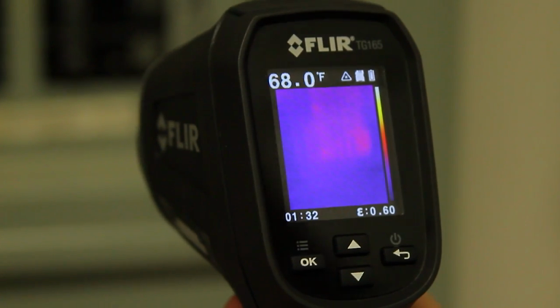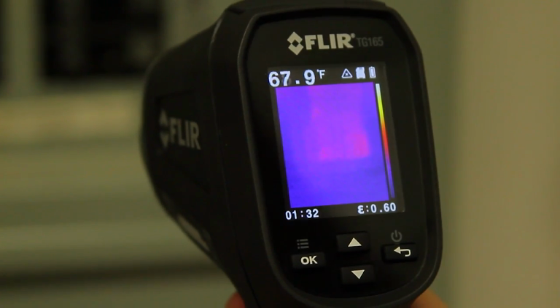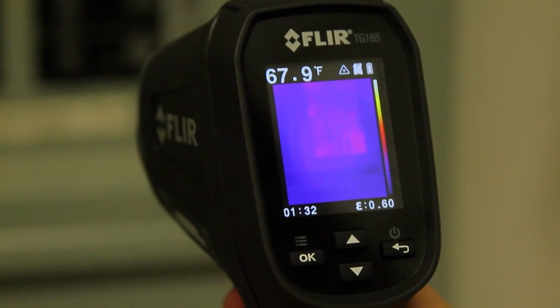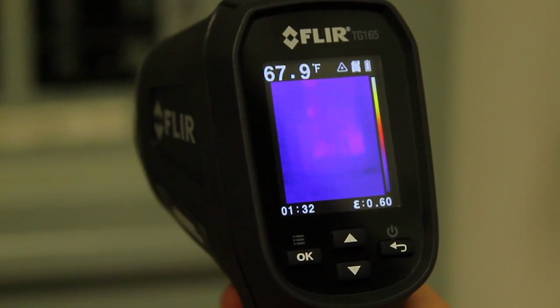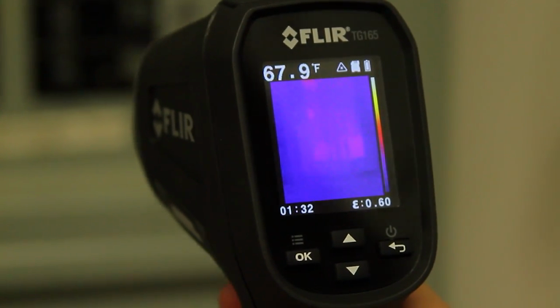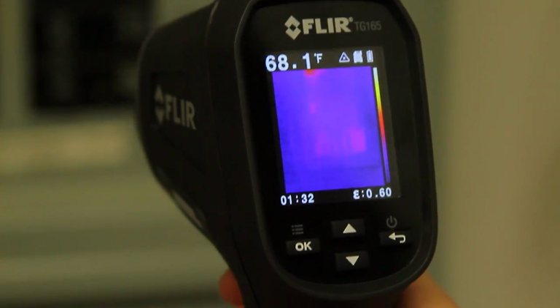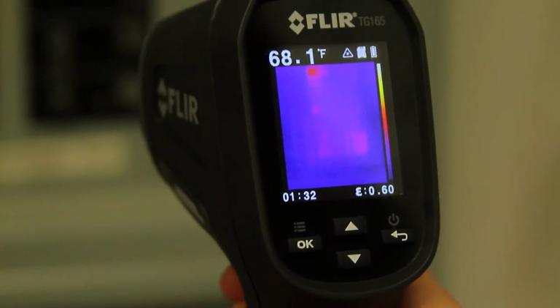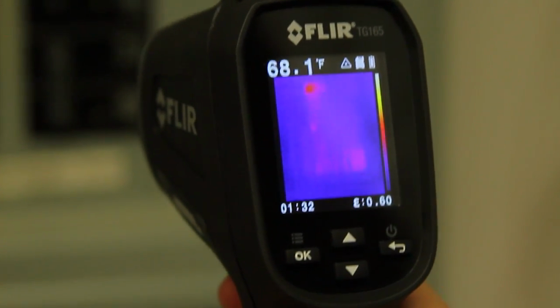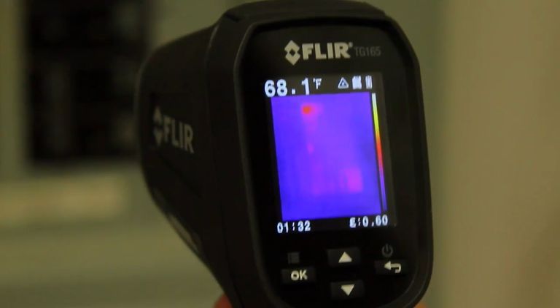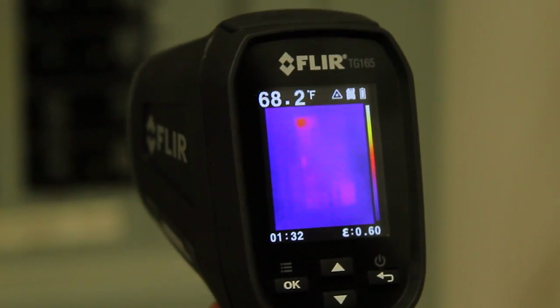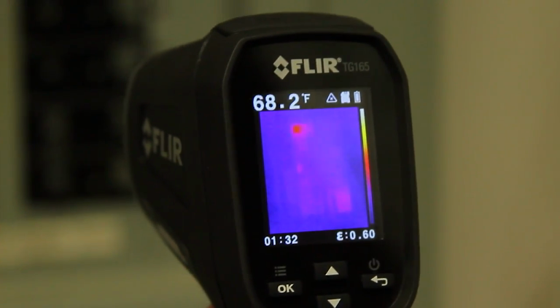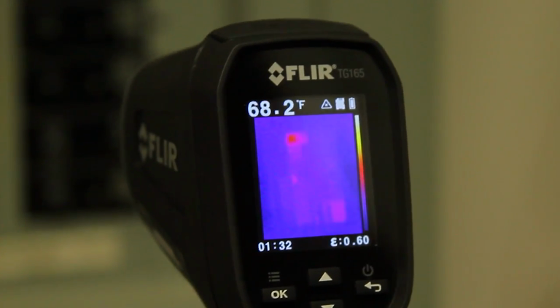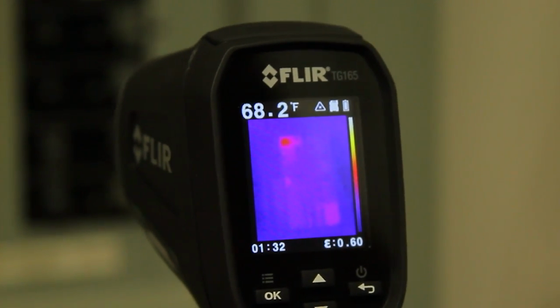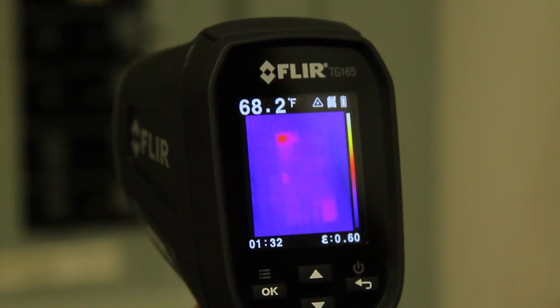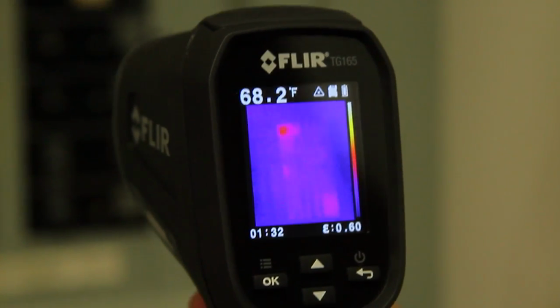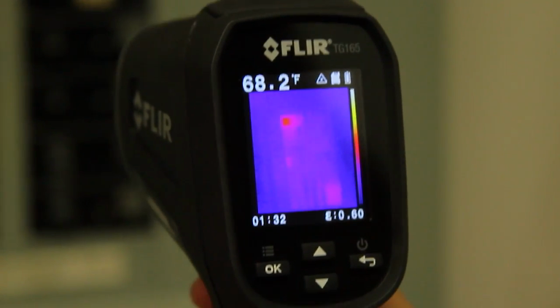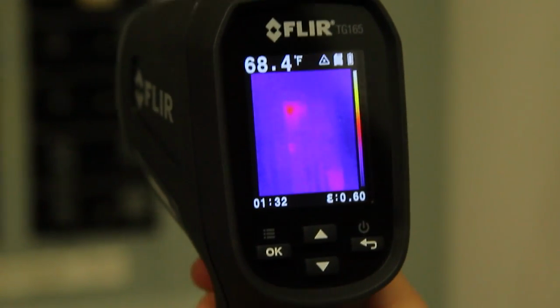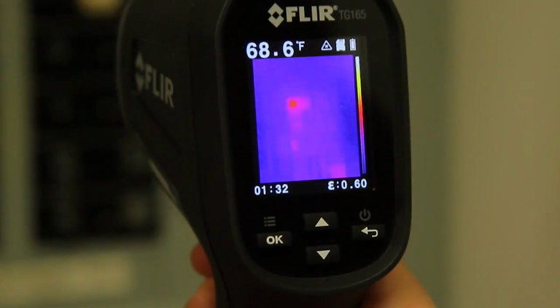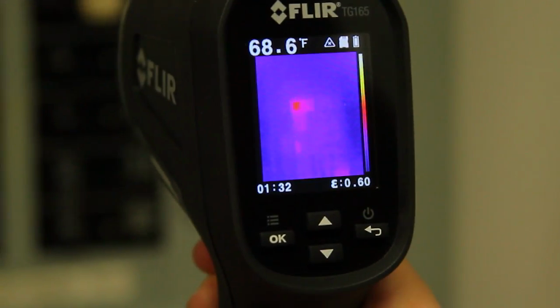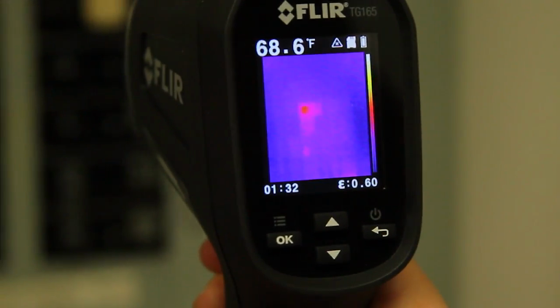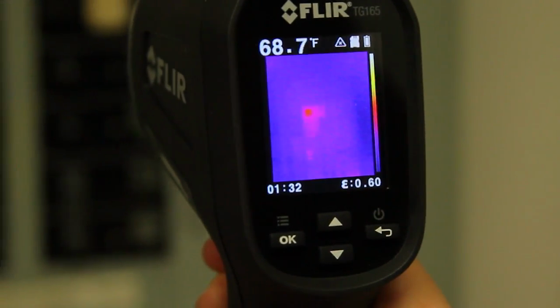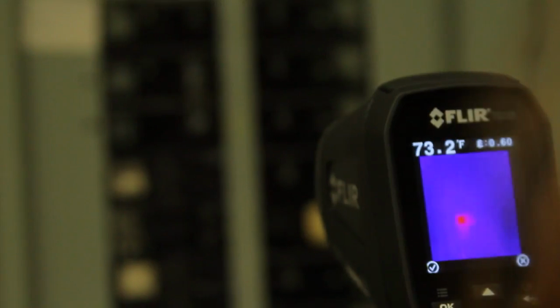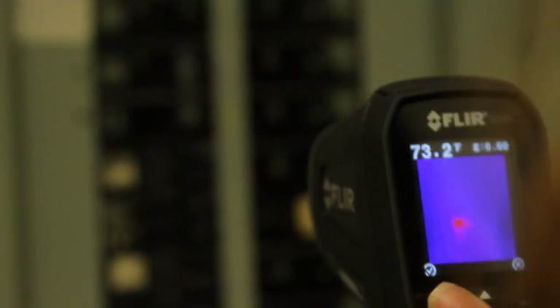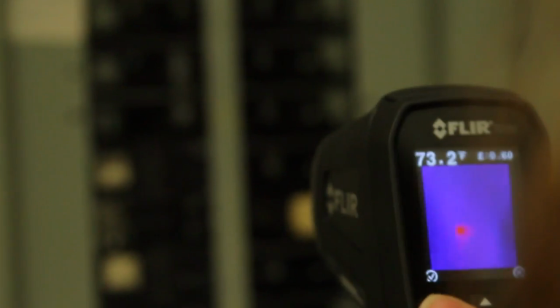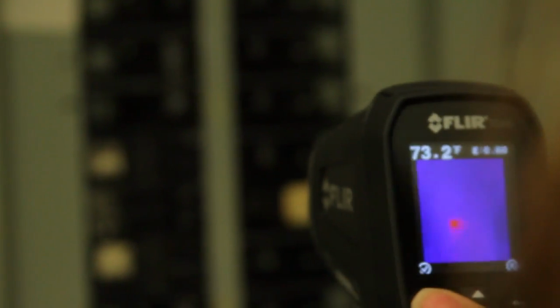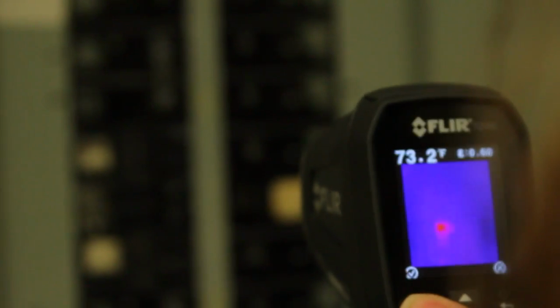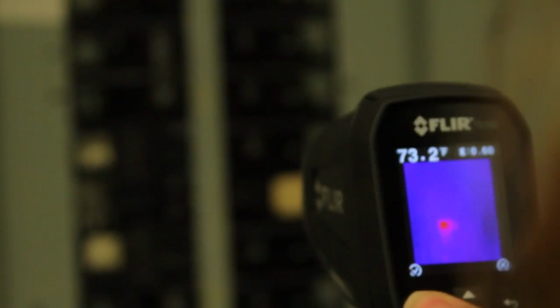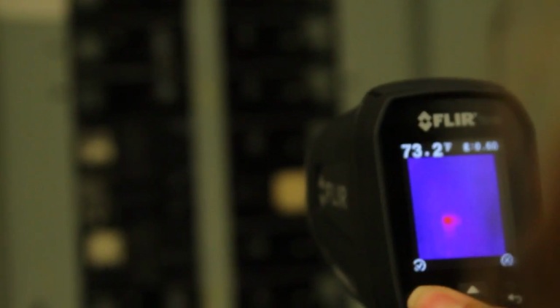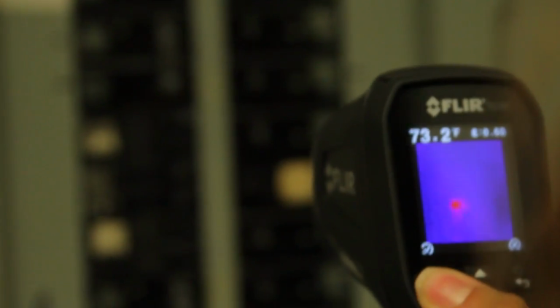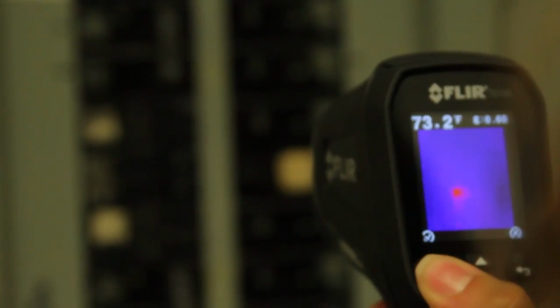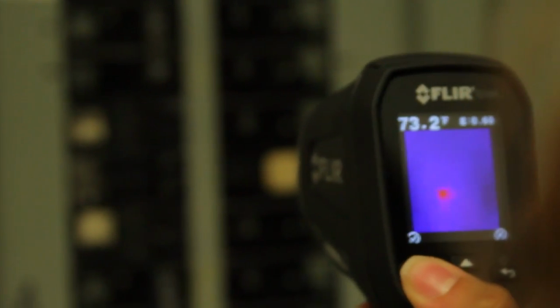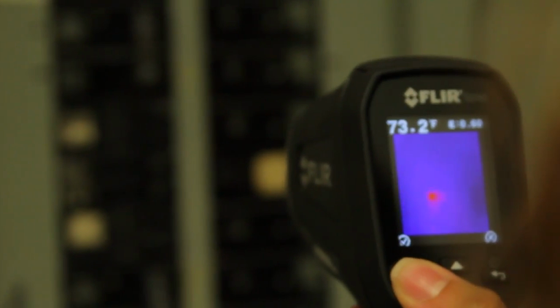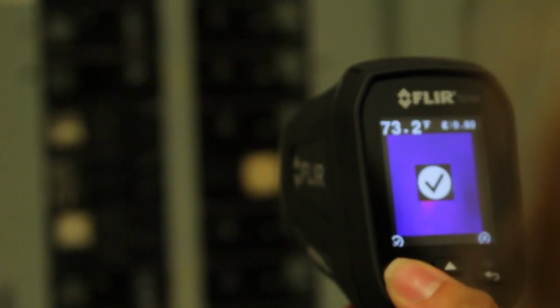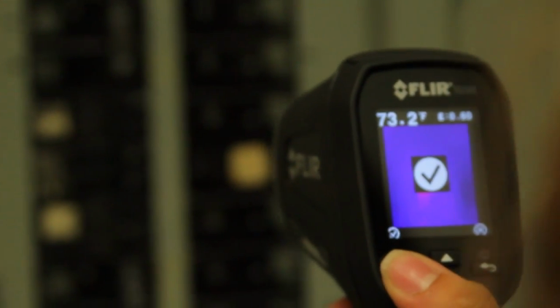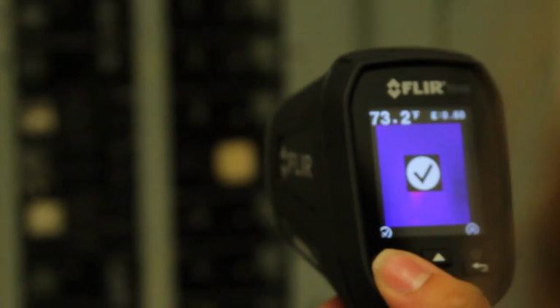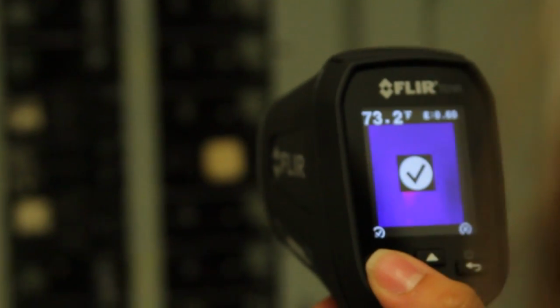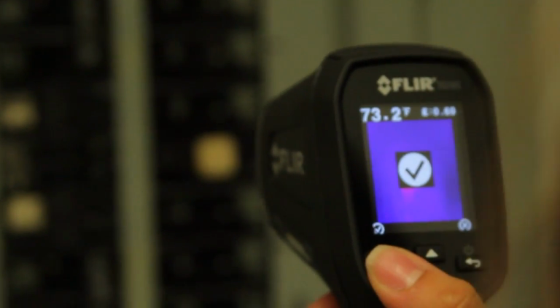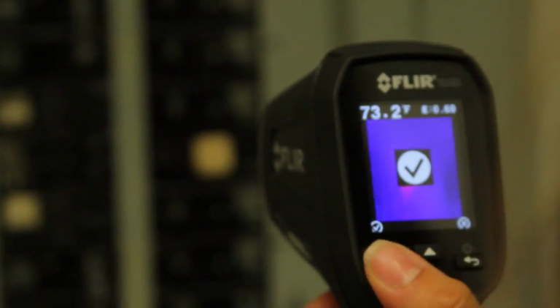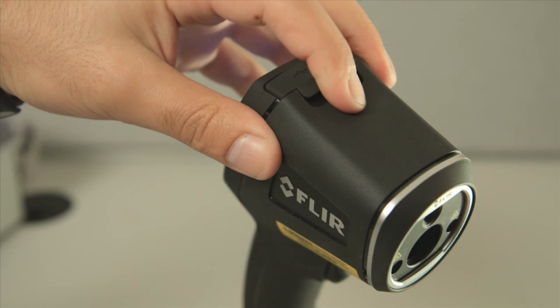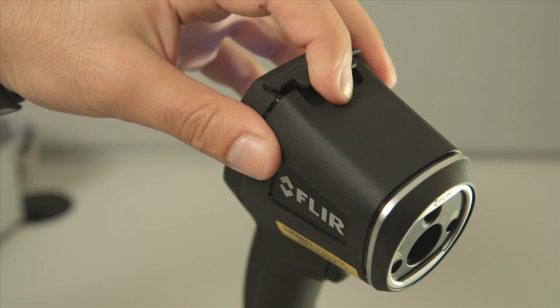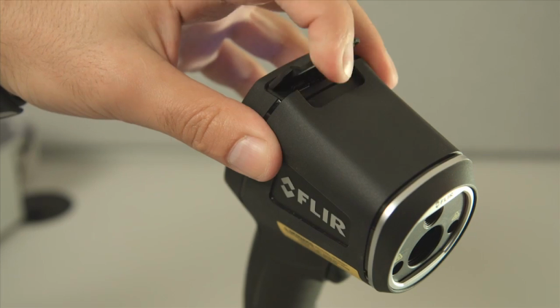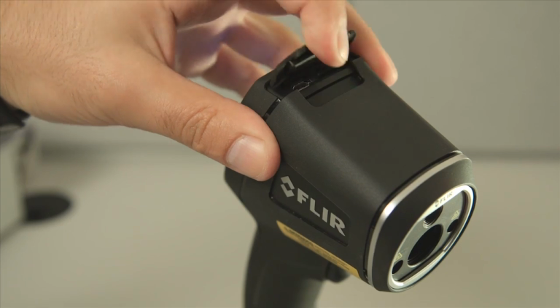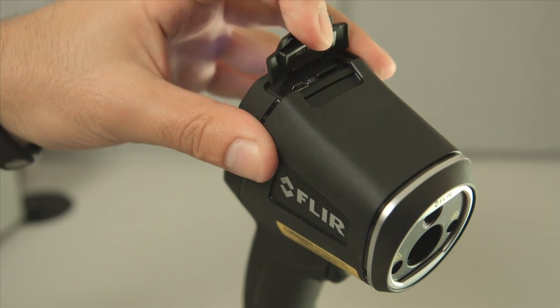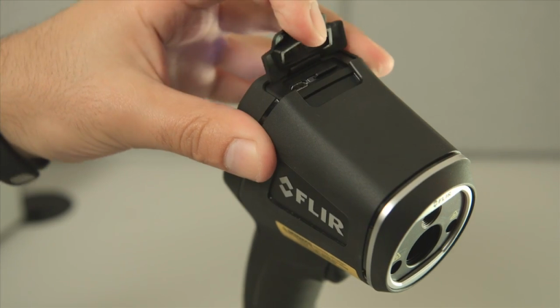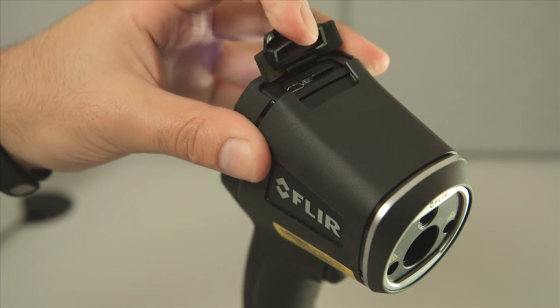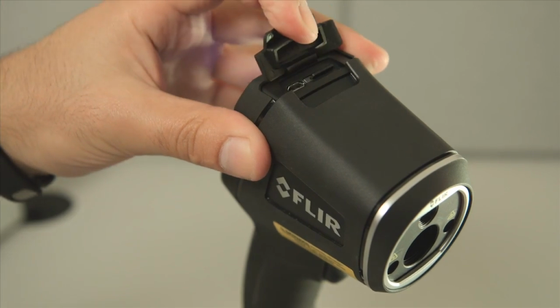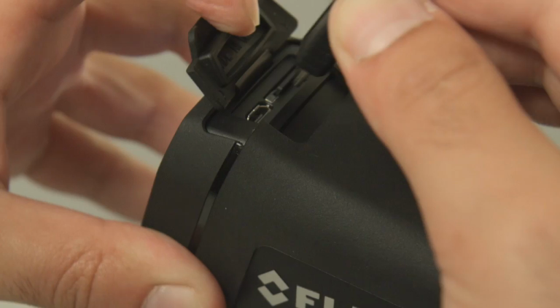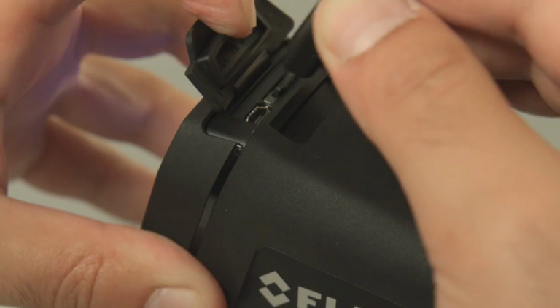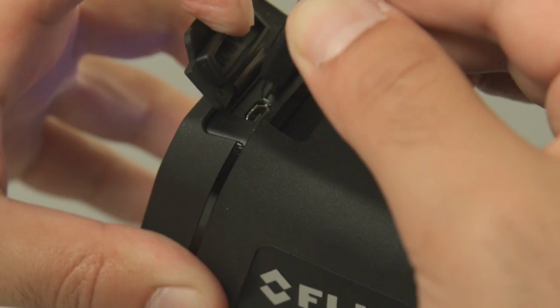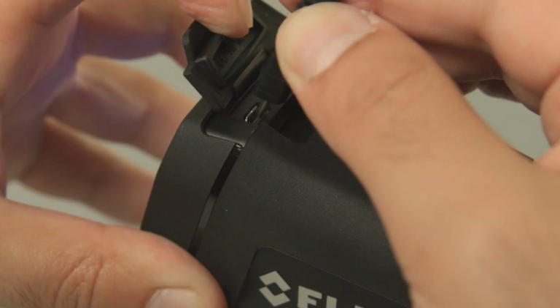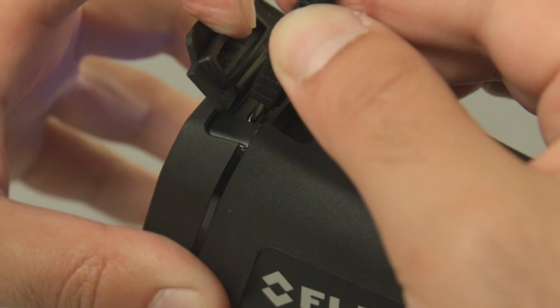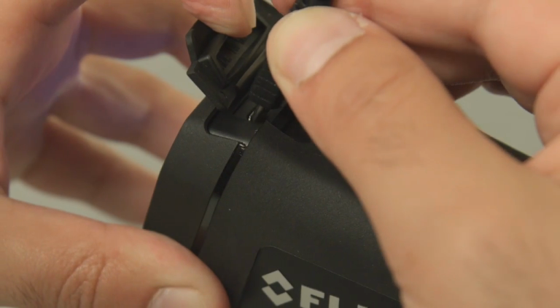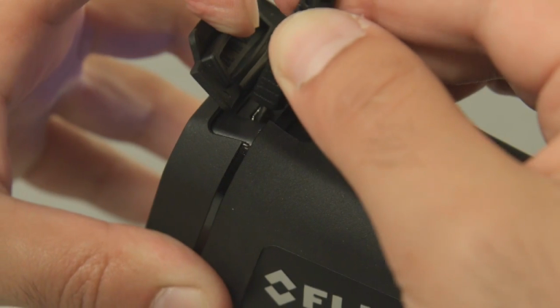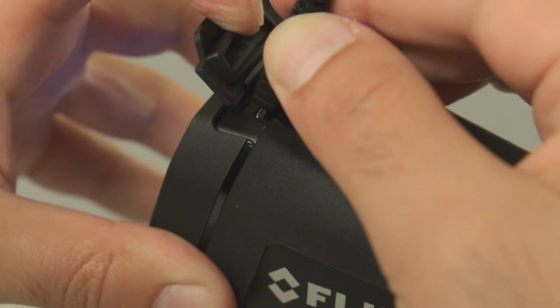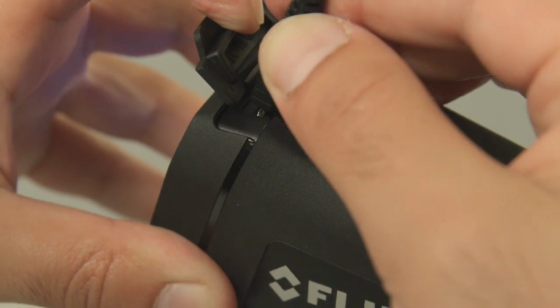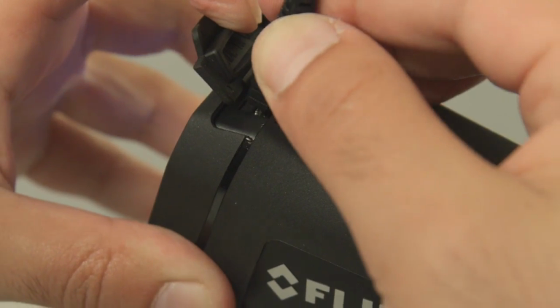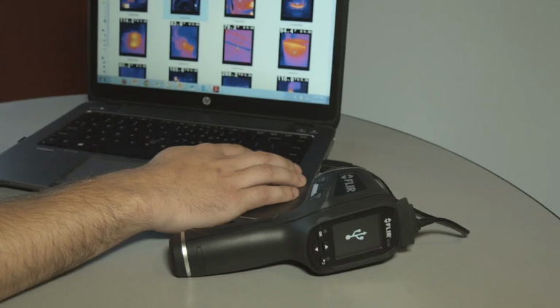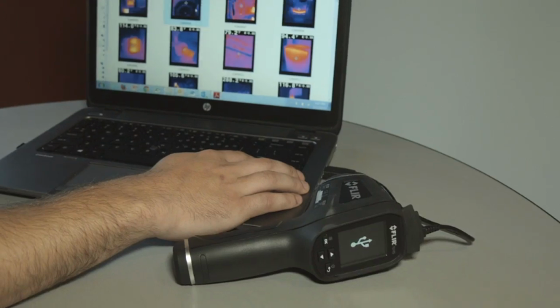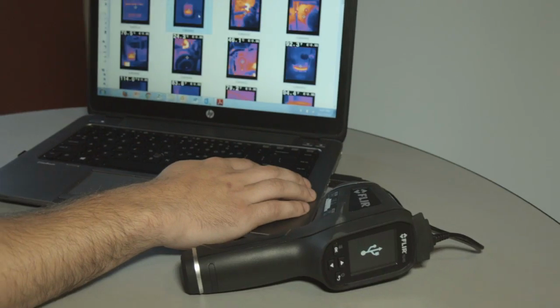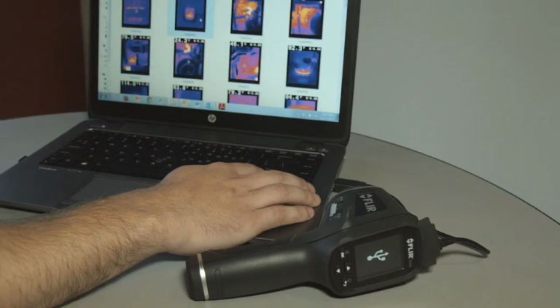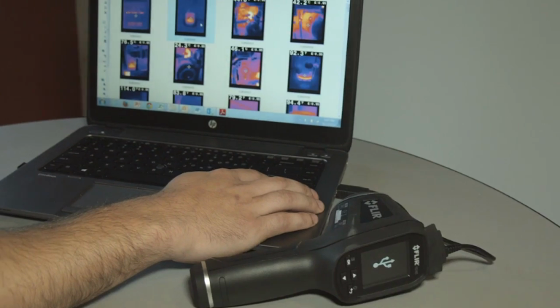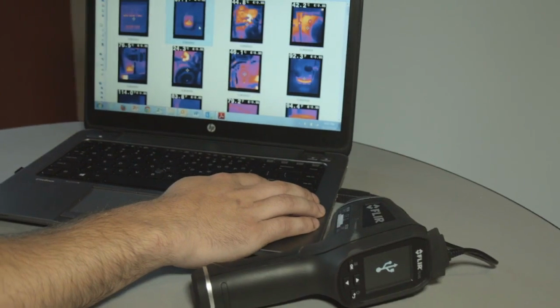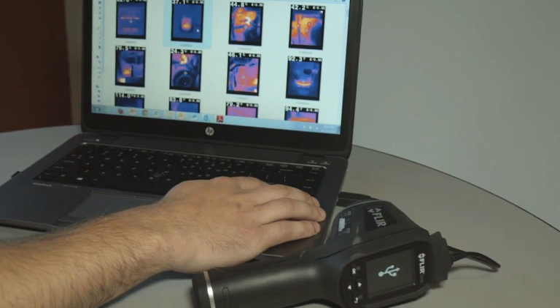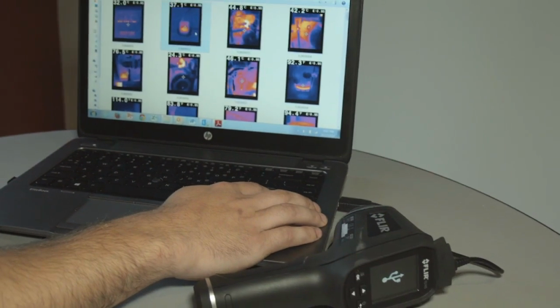You can ditch the clipboards if you want. Show customers where problems are immediately, or download images and data and whip up a report later.